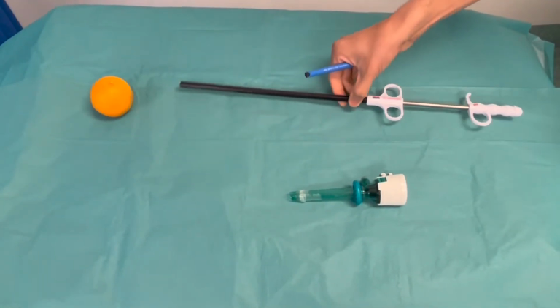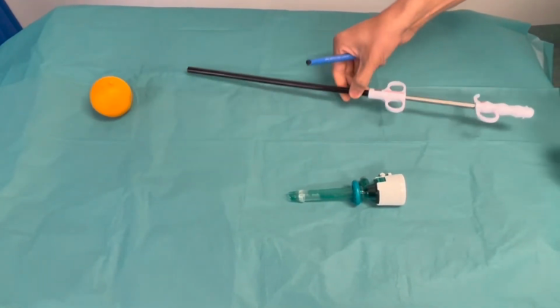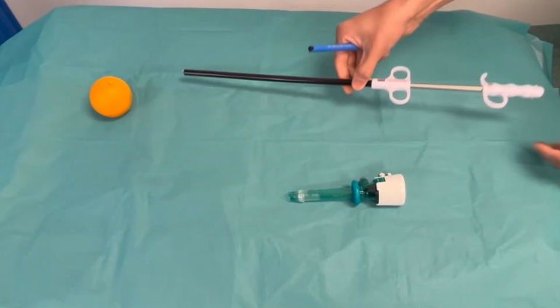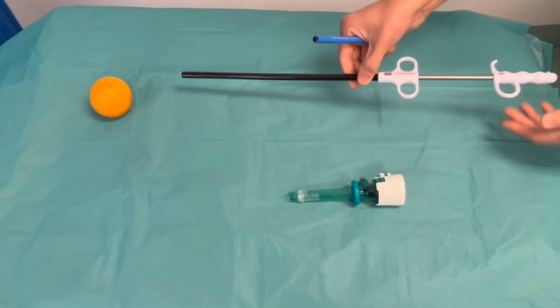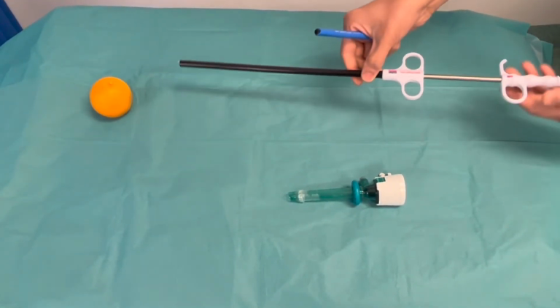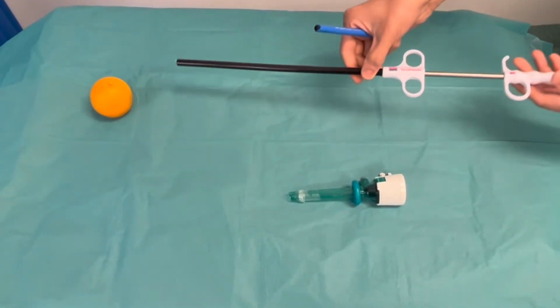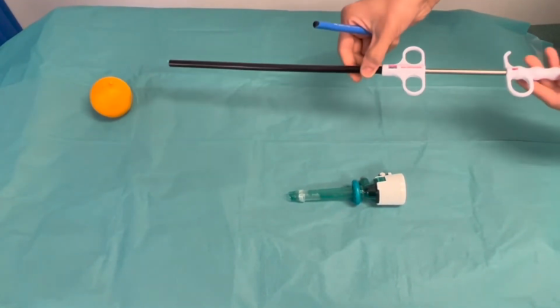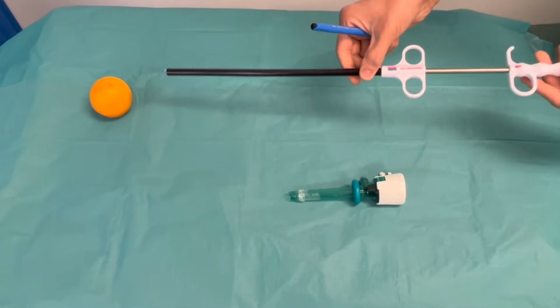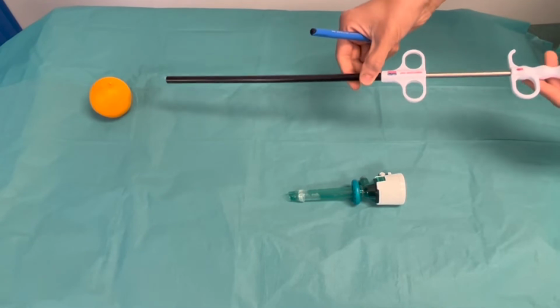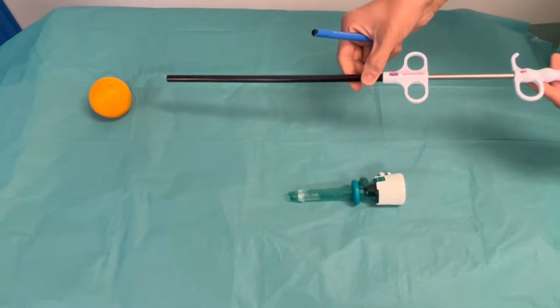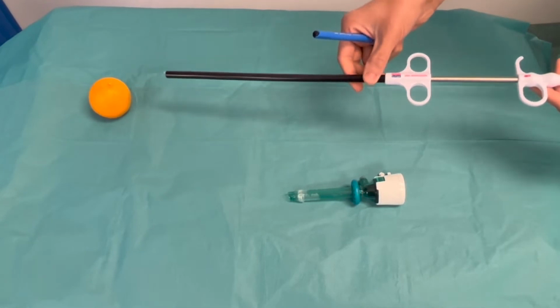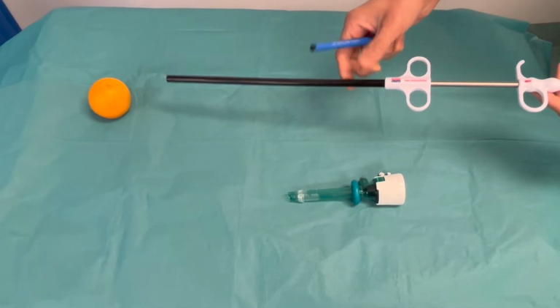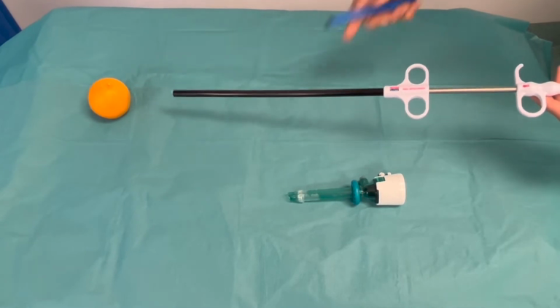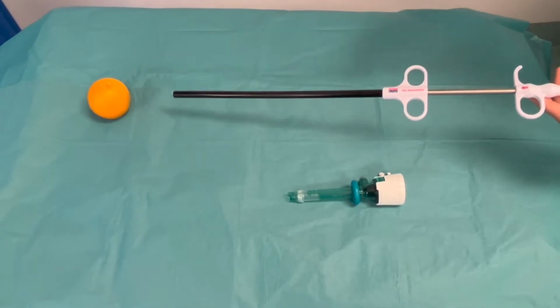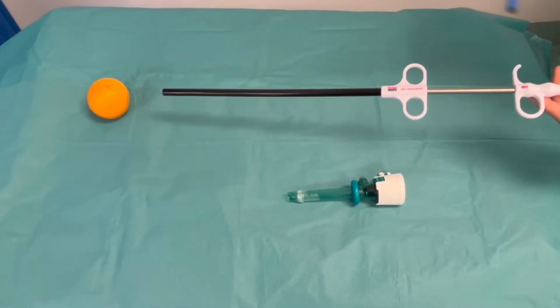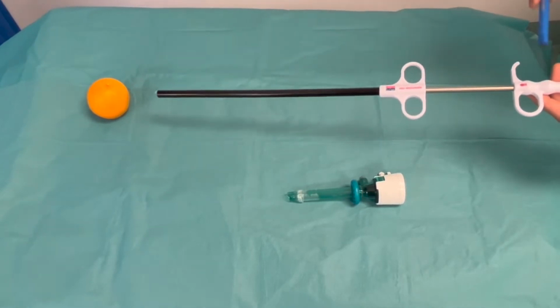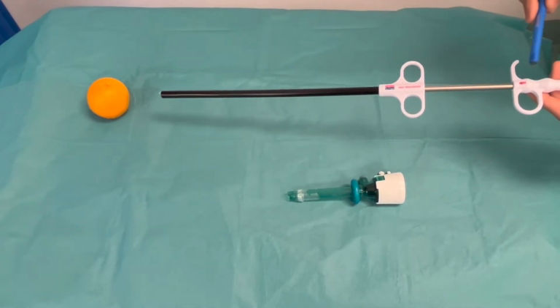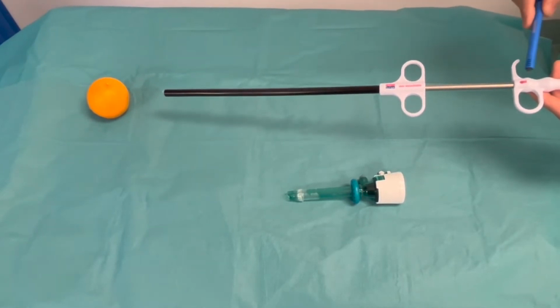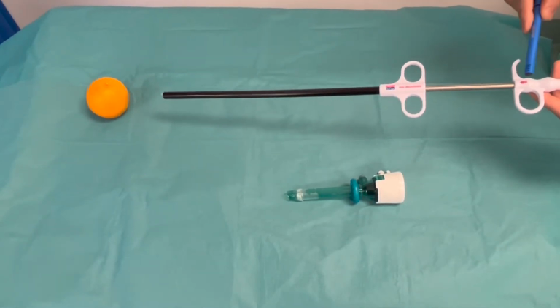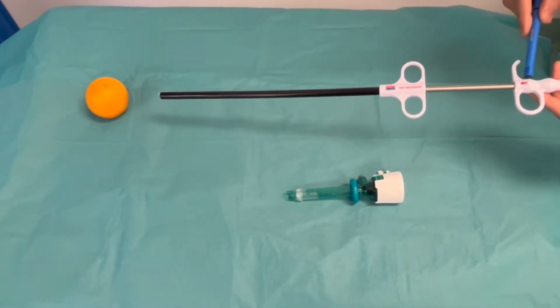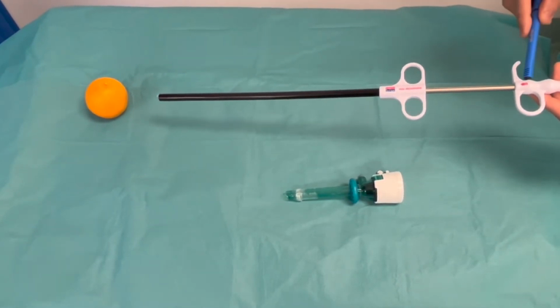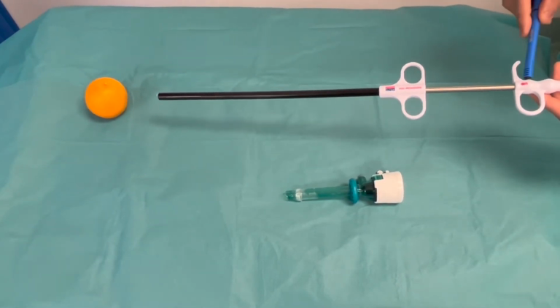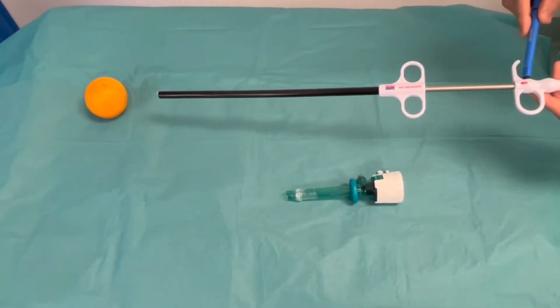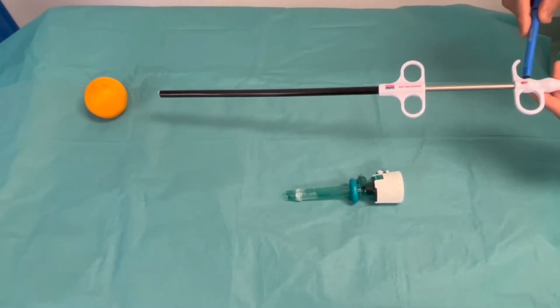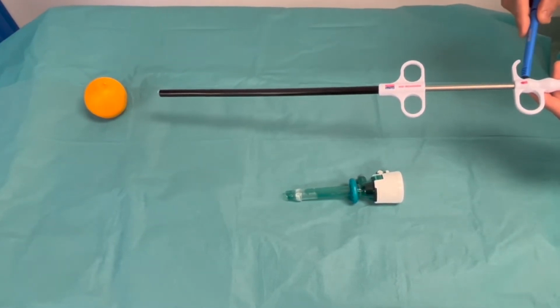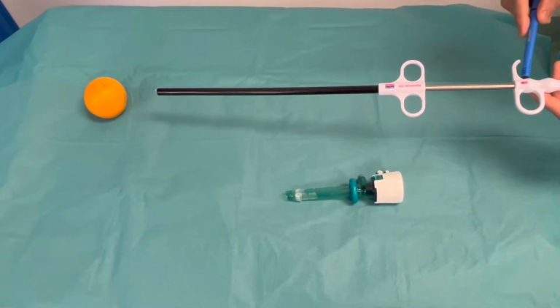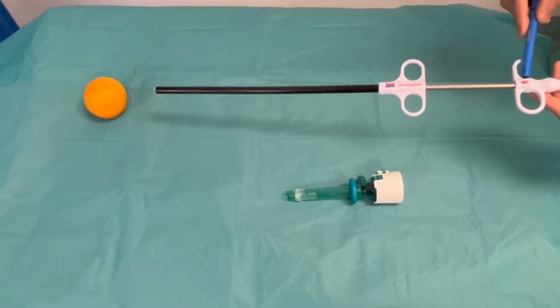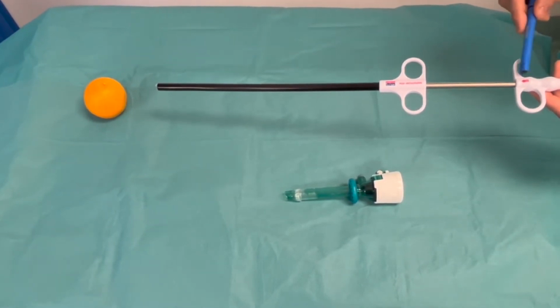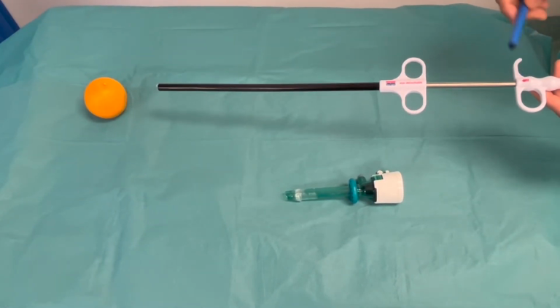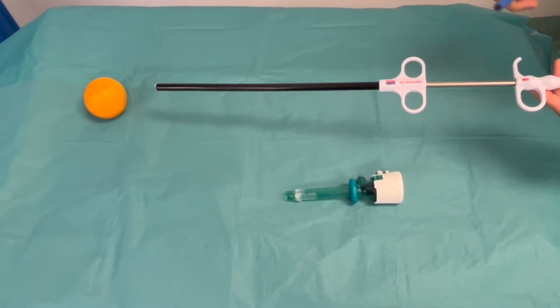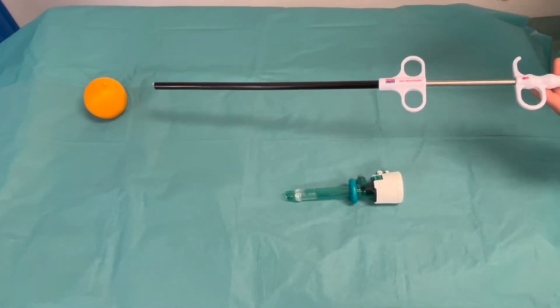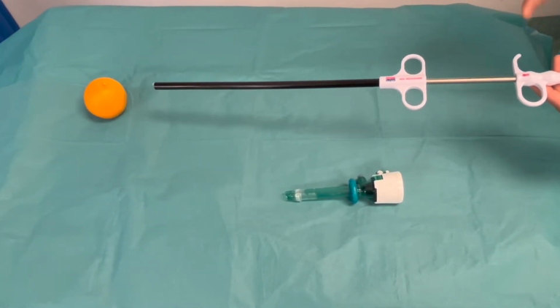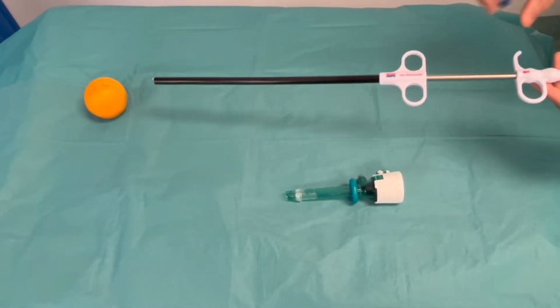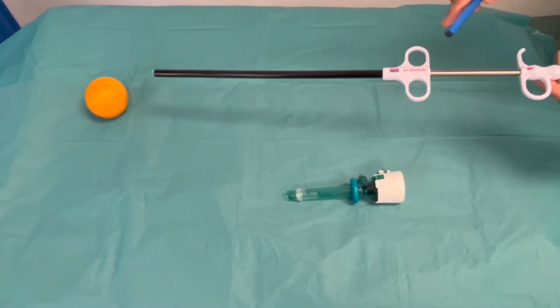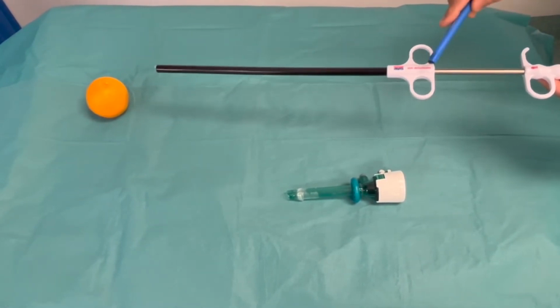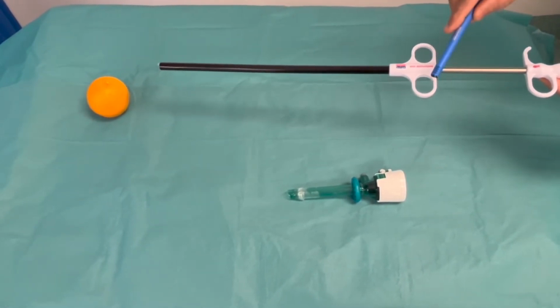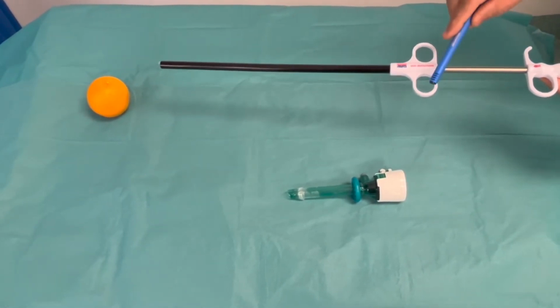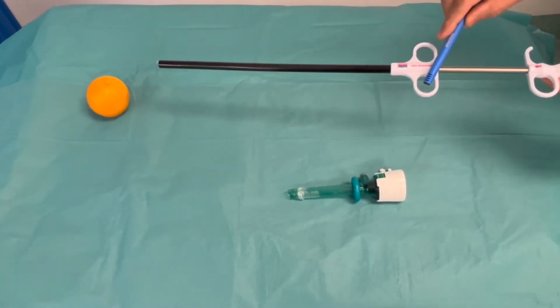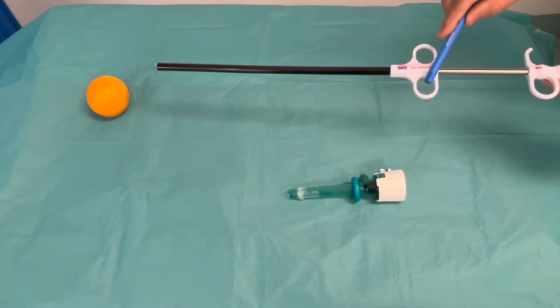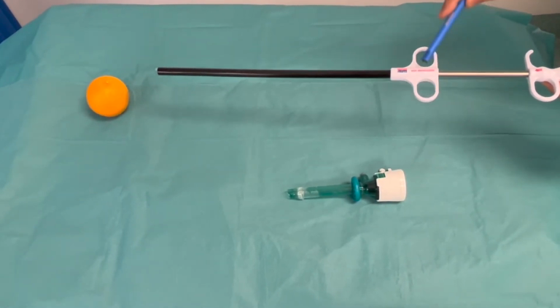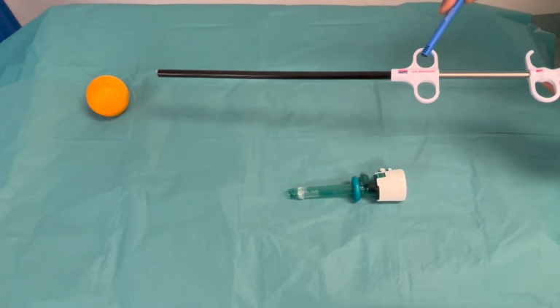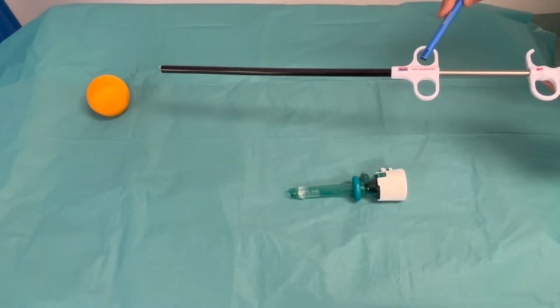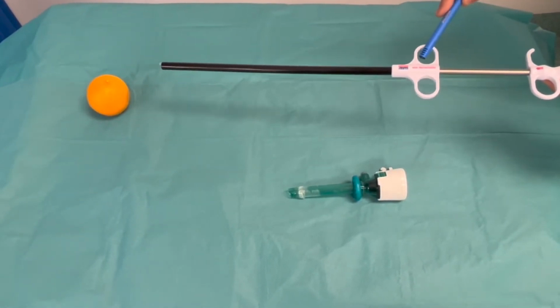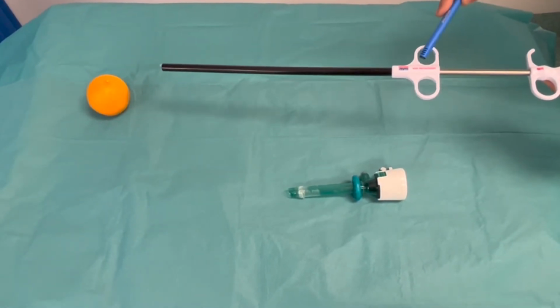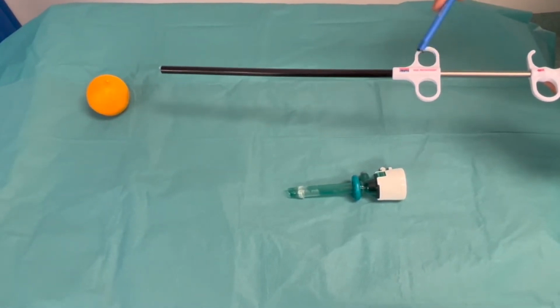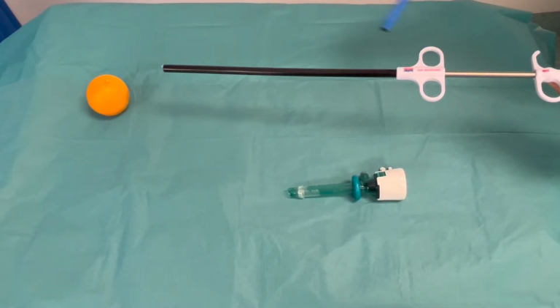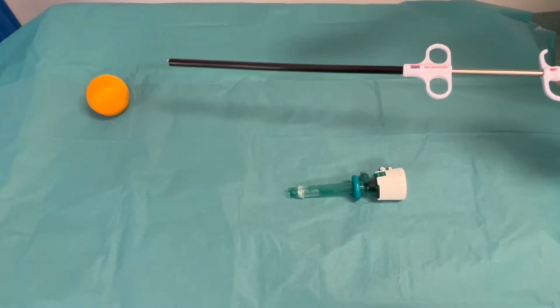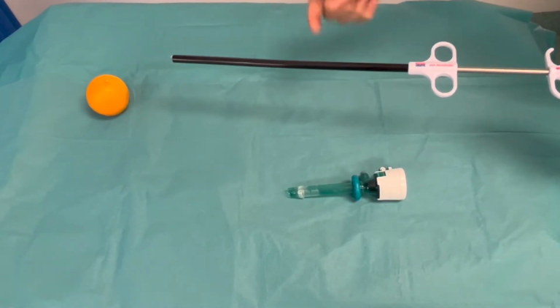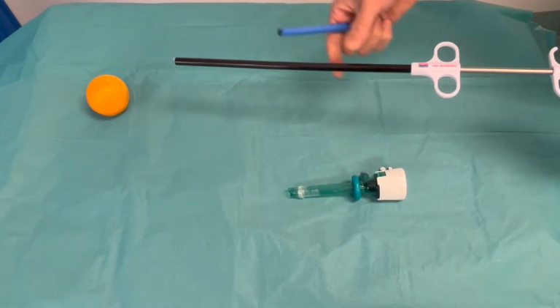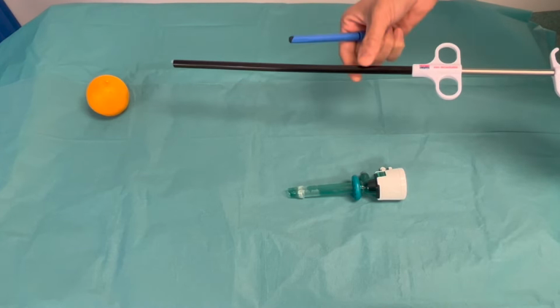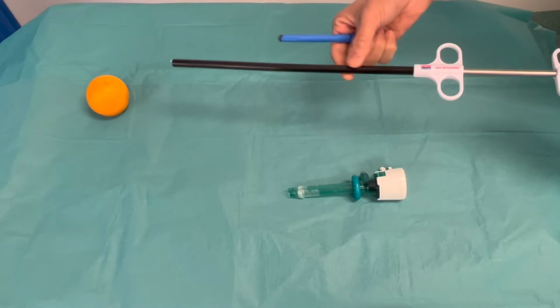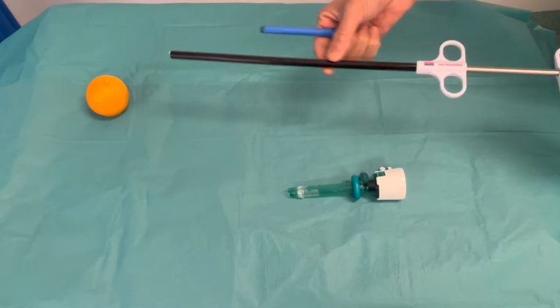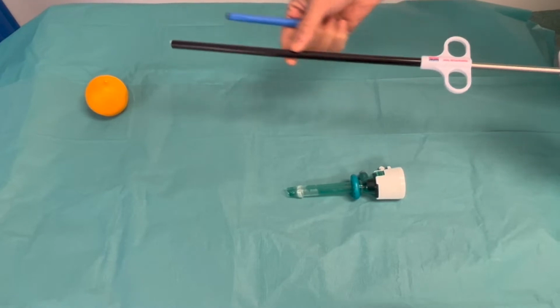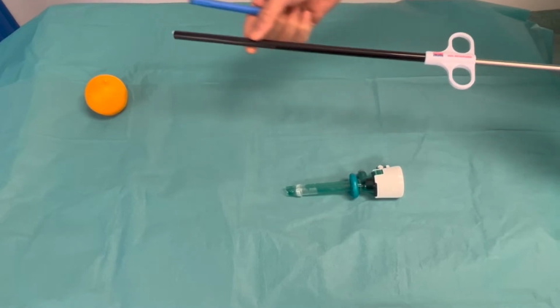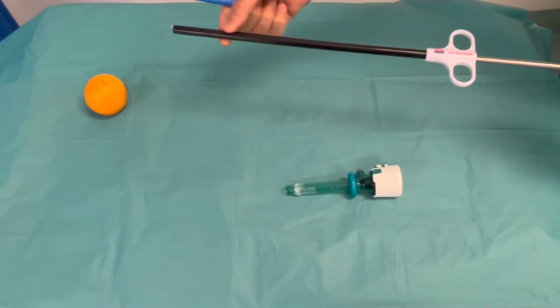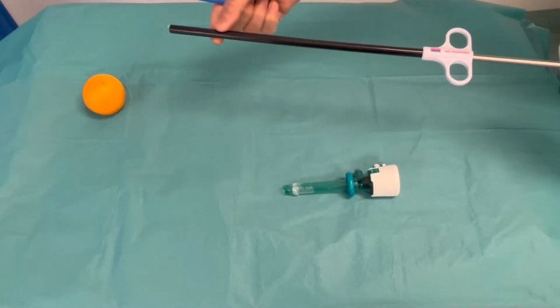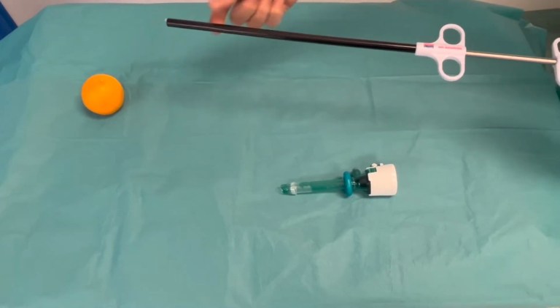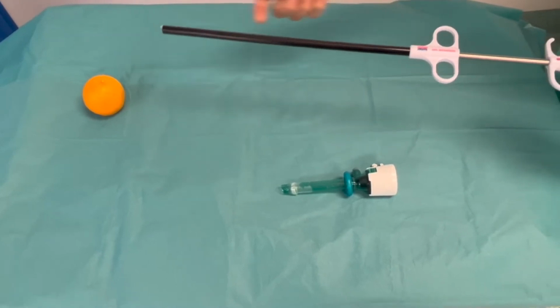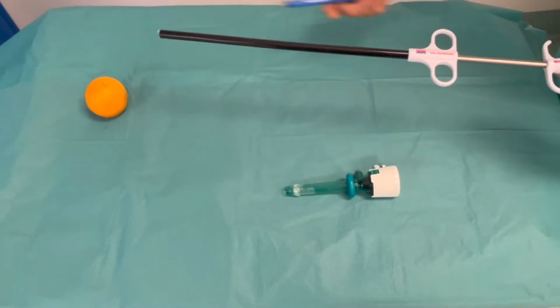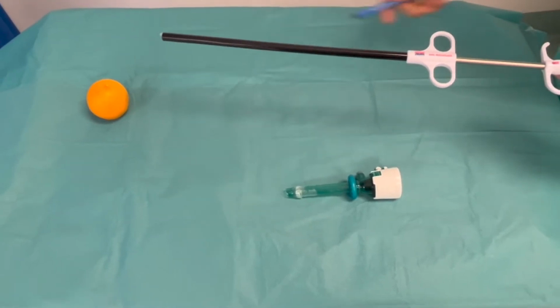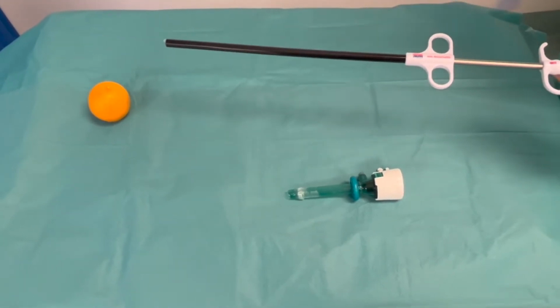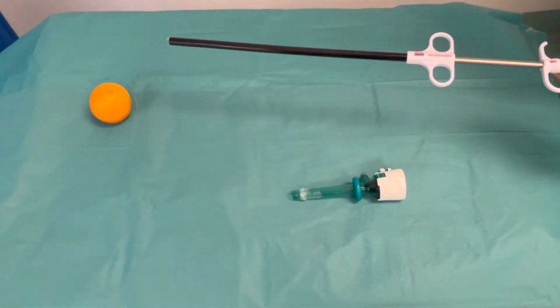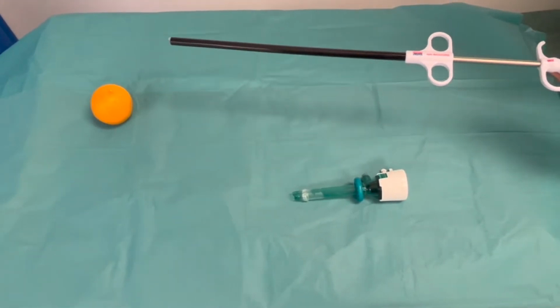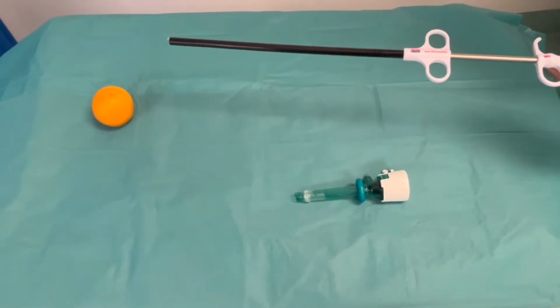This is the endobag, which has a ring for the thumb and two rings for the other fingers. The black is the outer sheet.